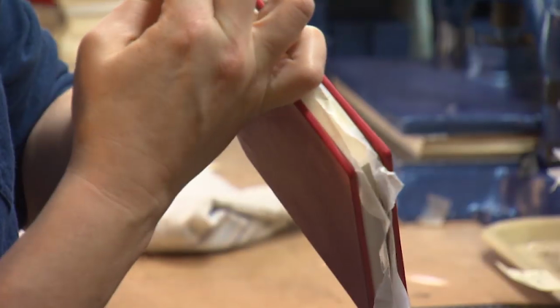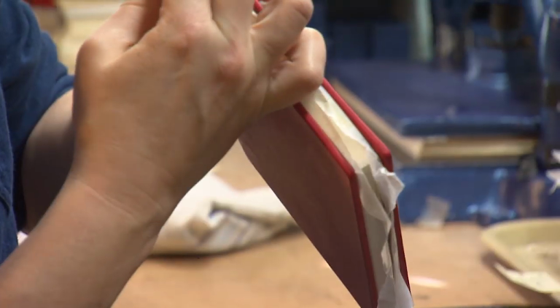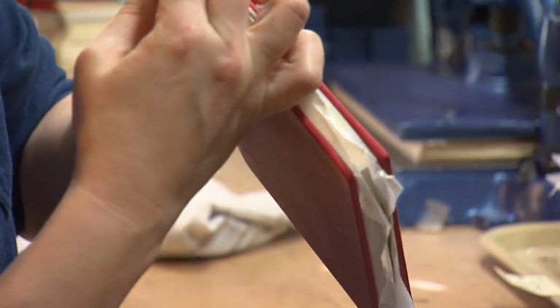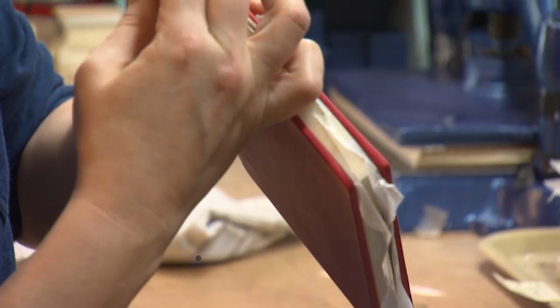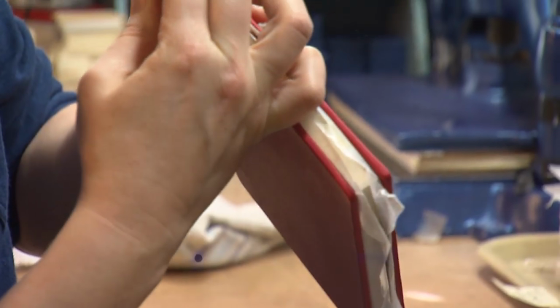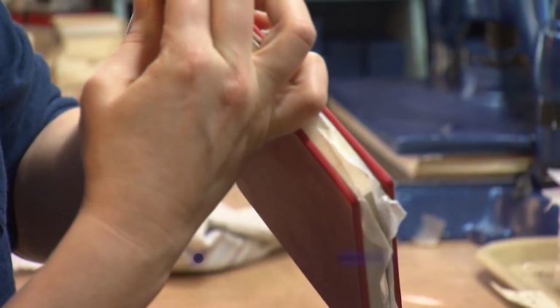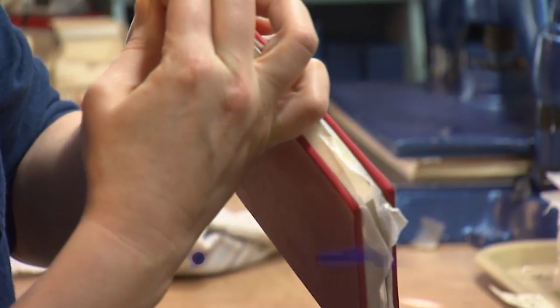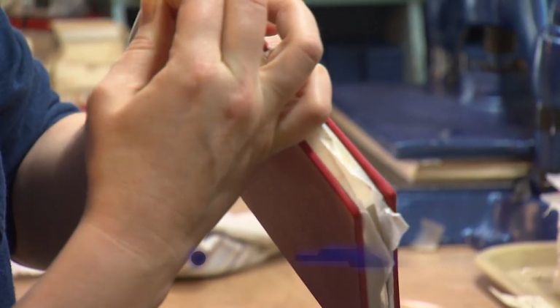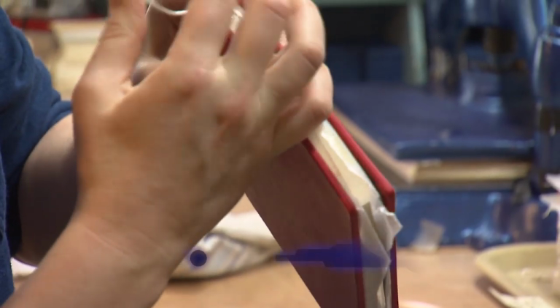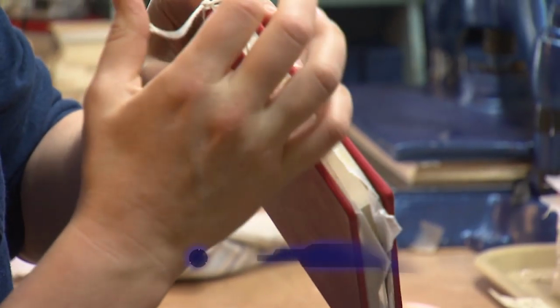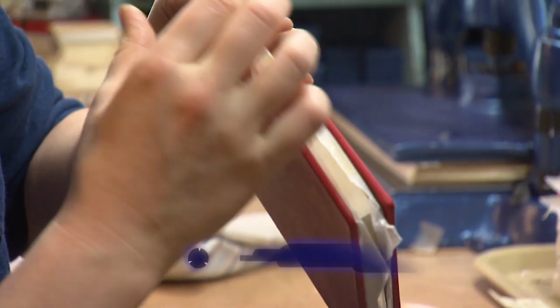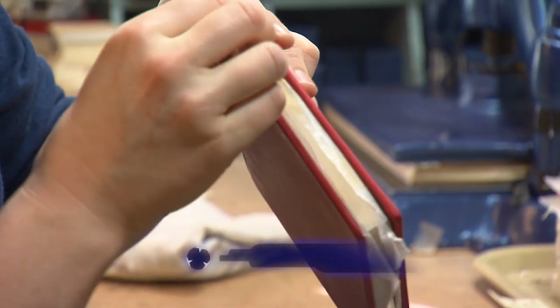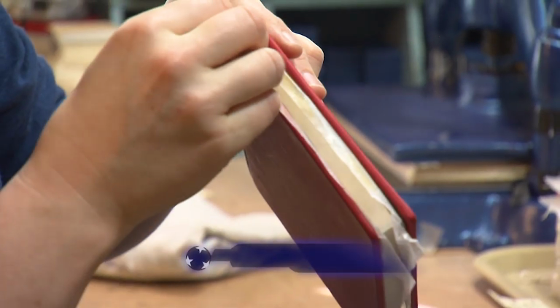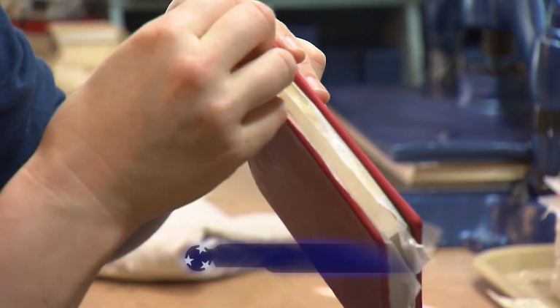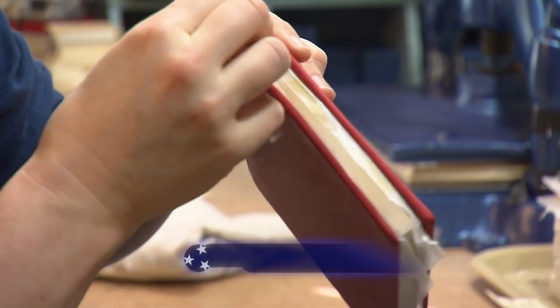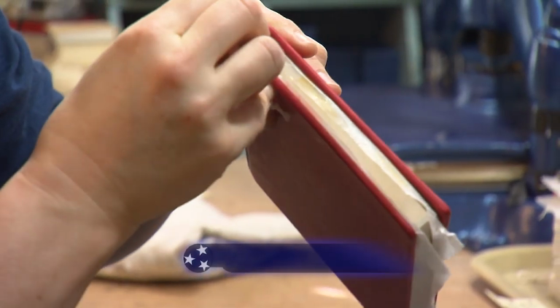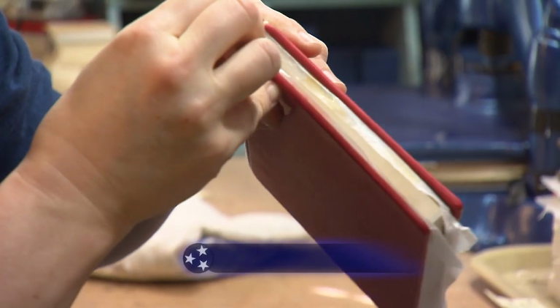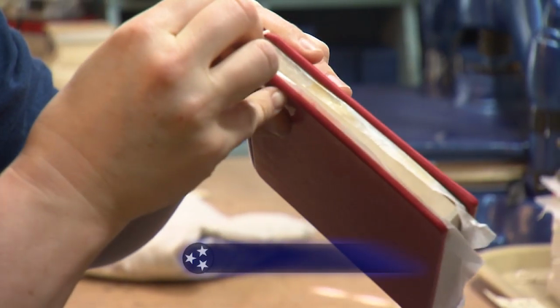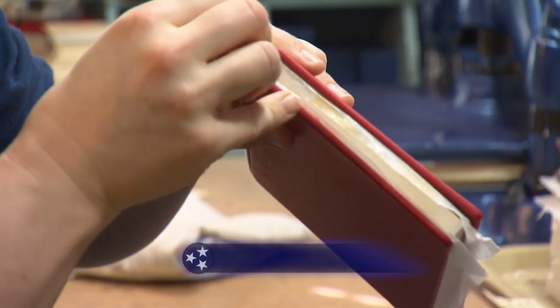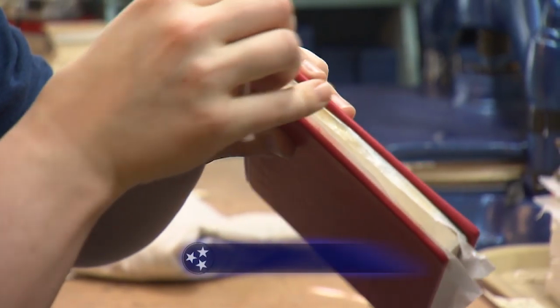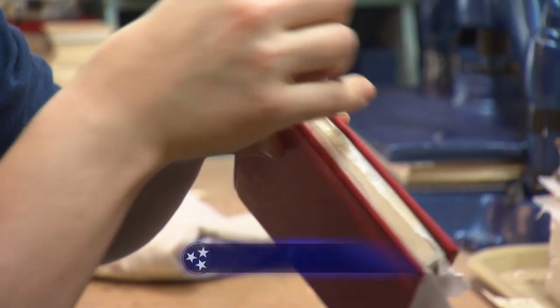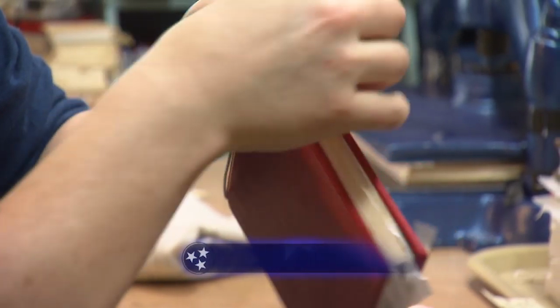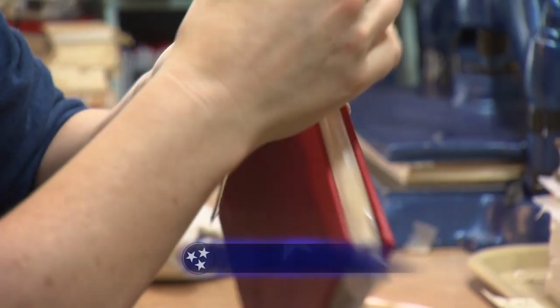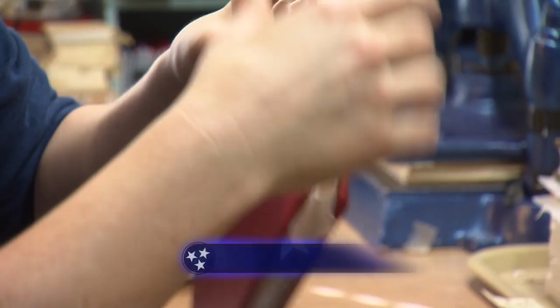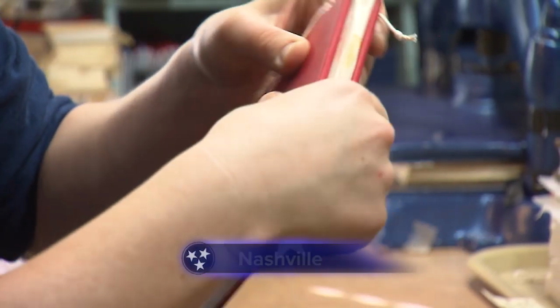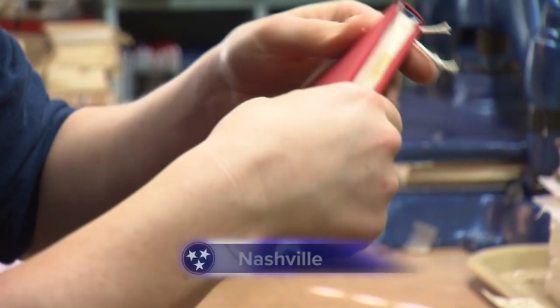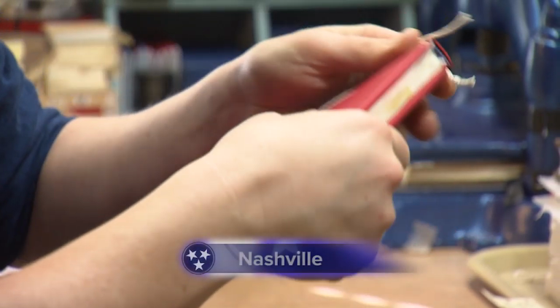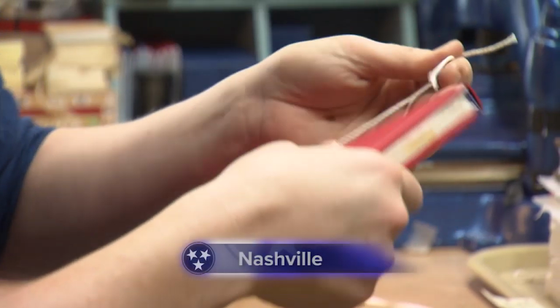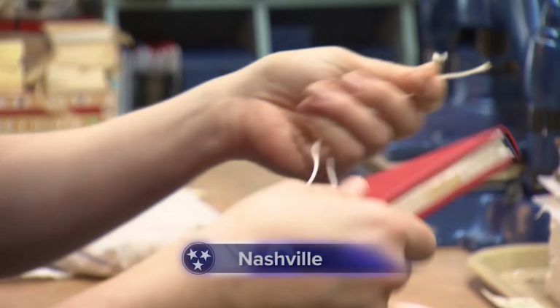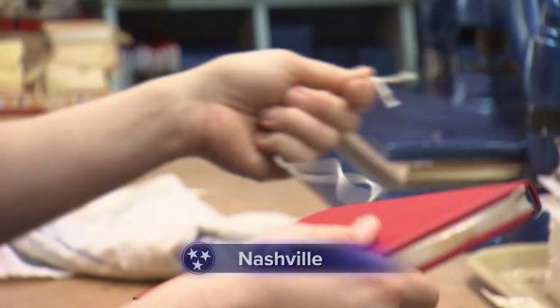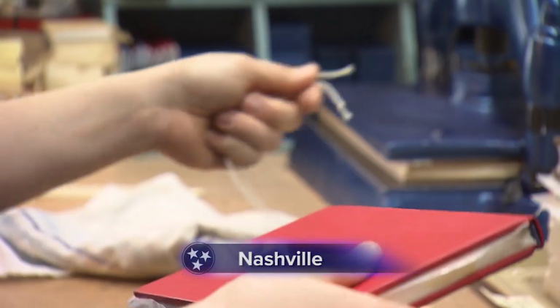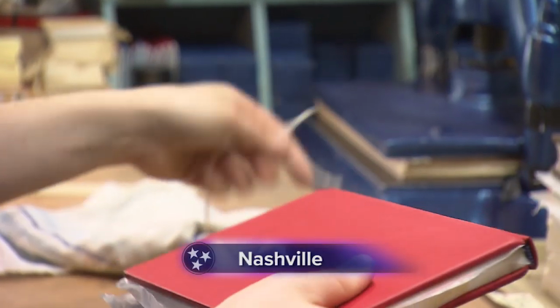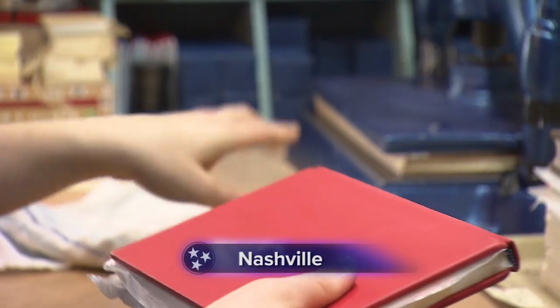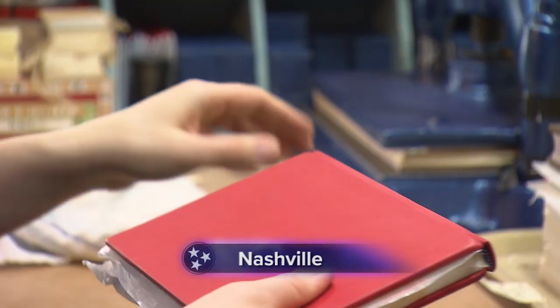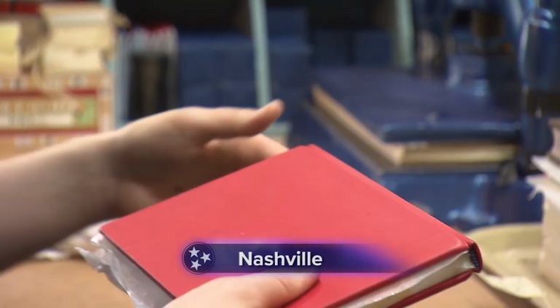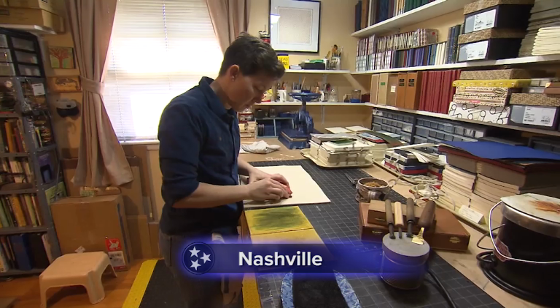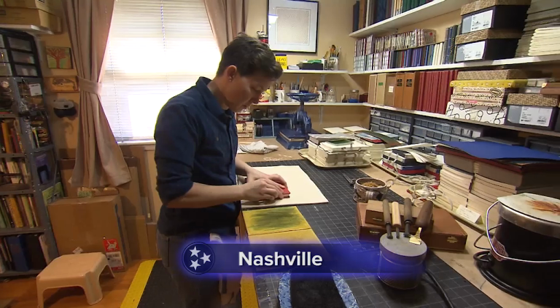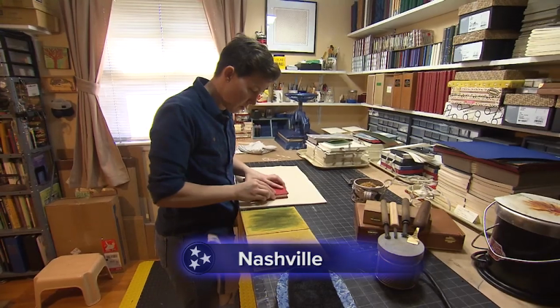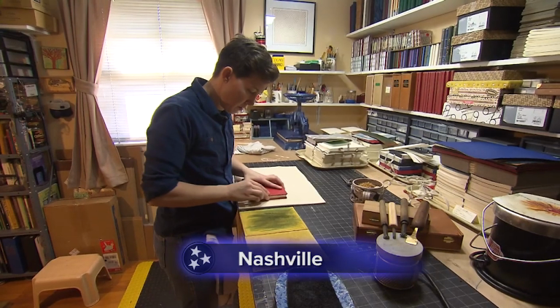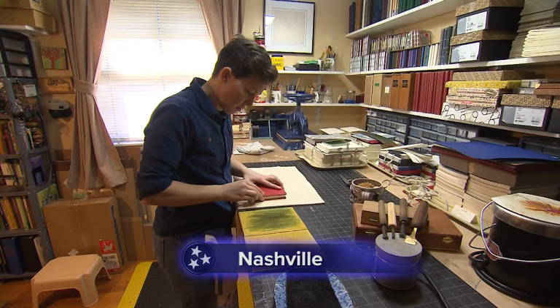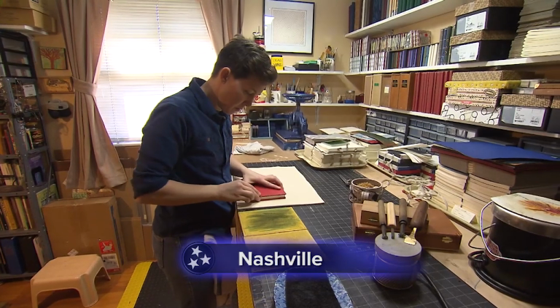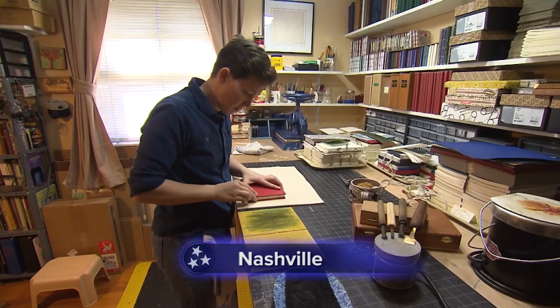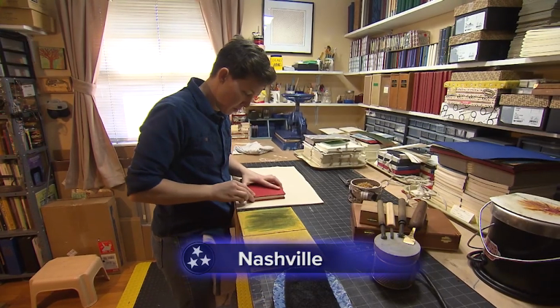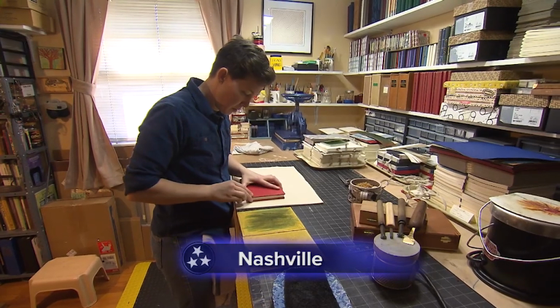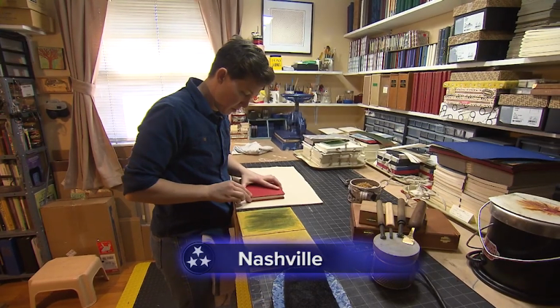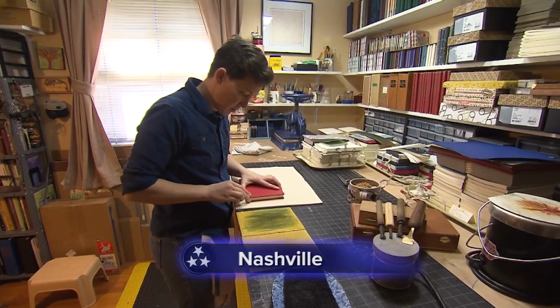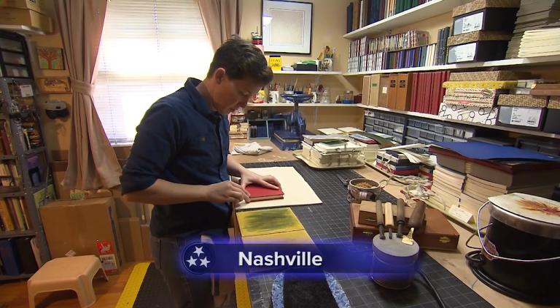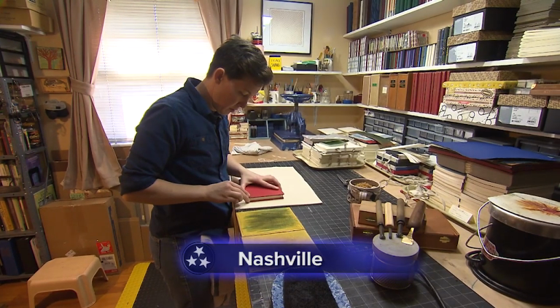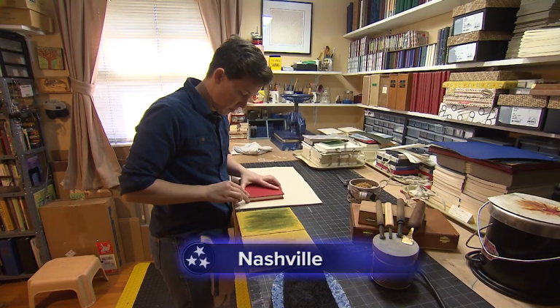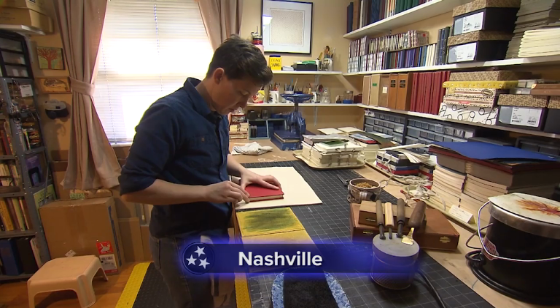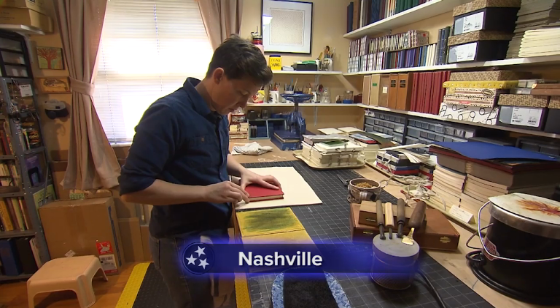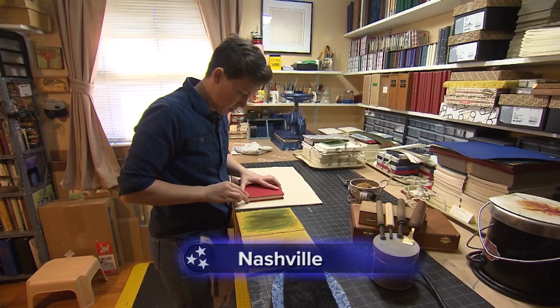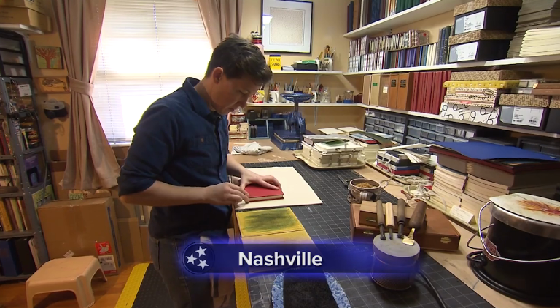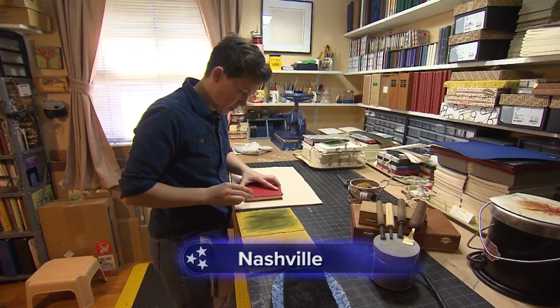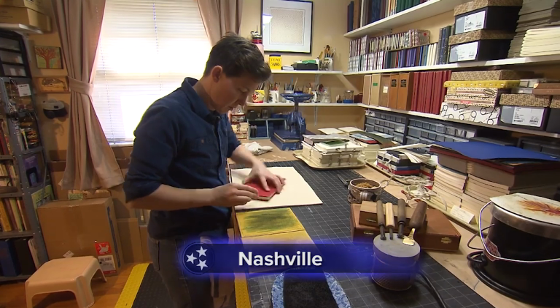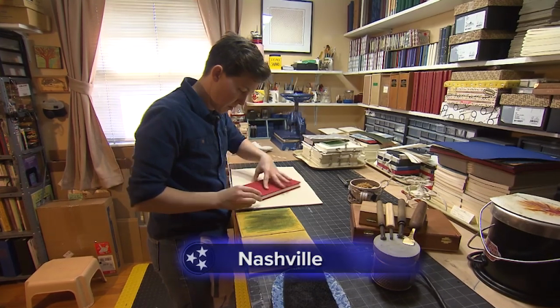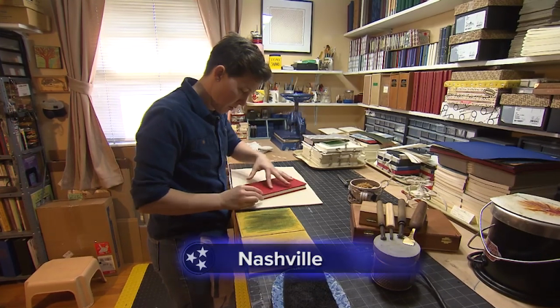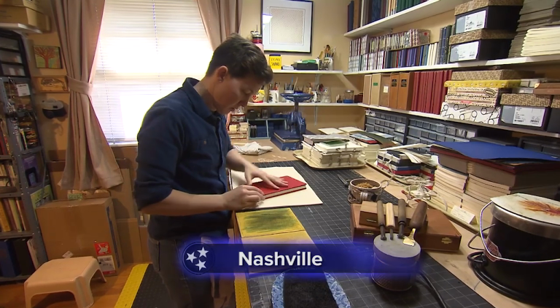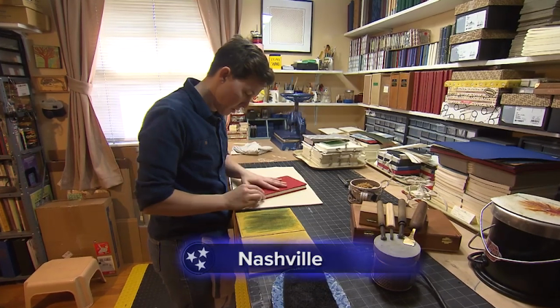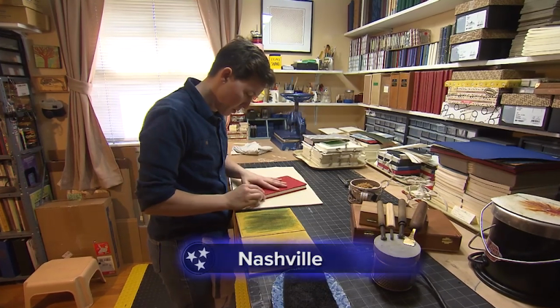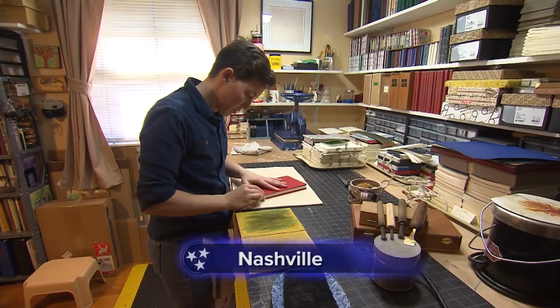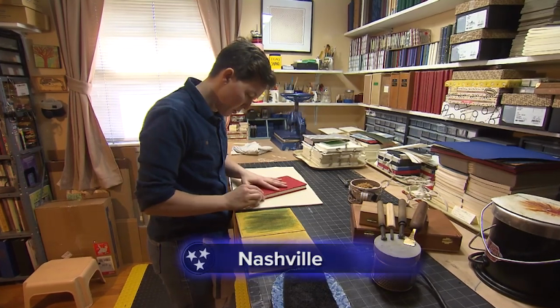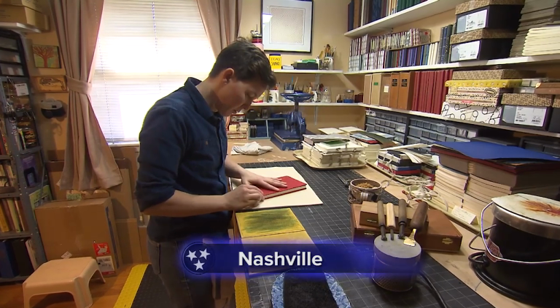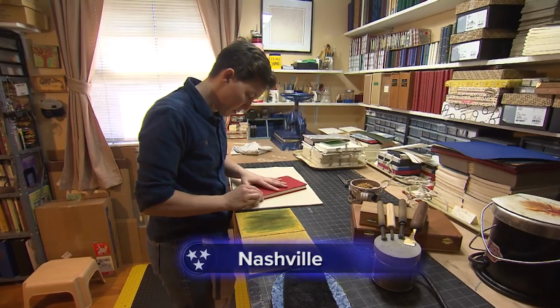Mary Sullivan knows who she is, and that is a top-notch bookbinder.